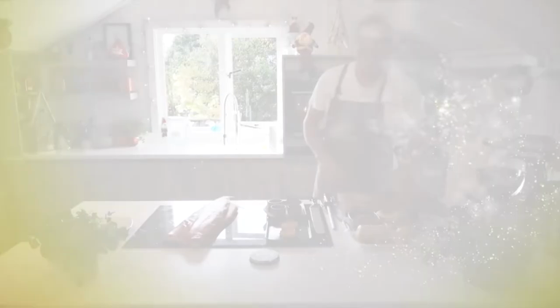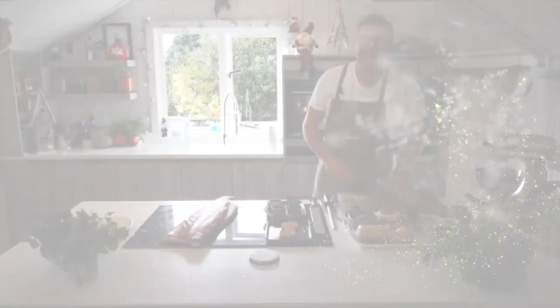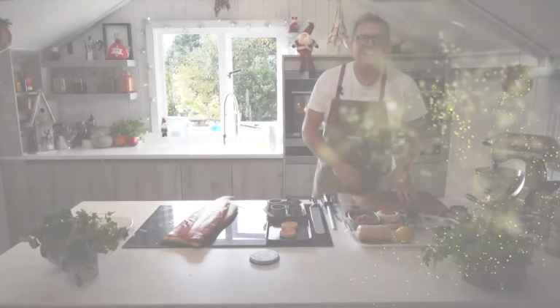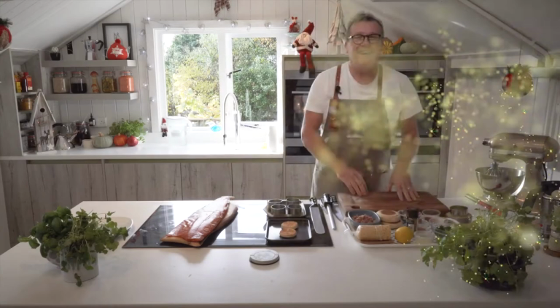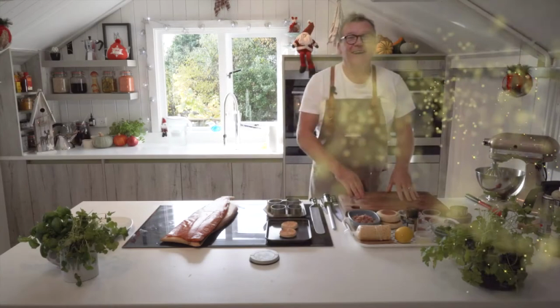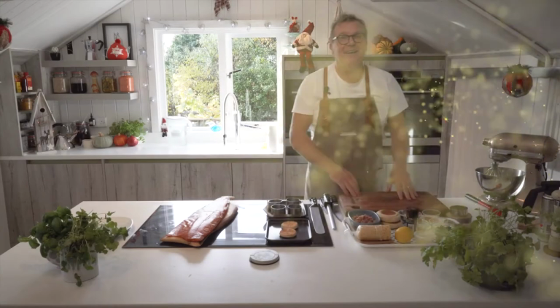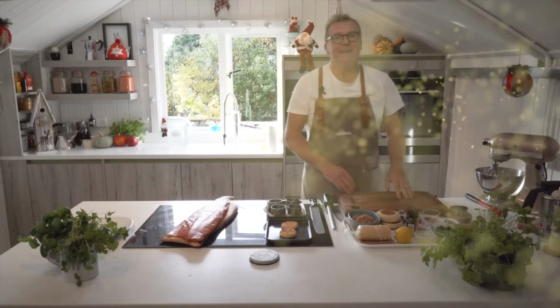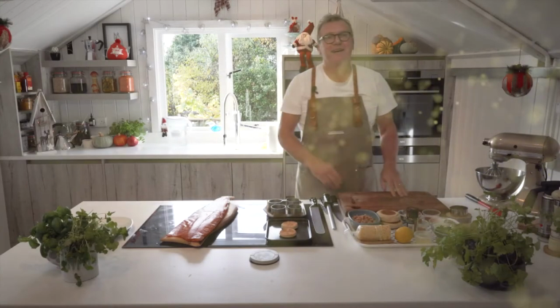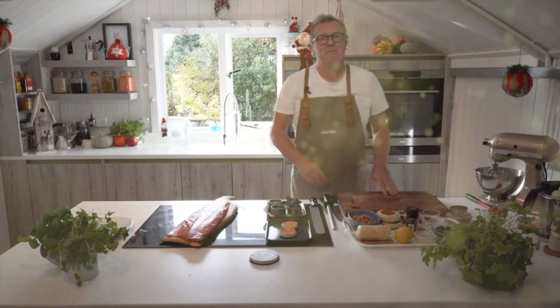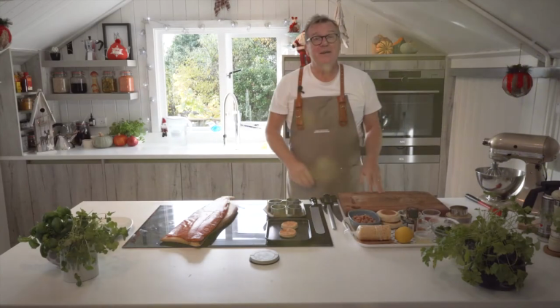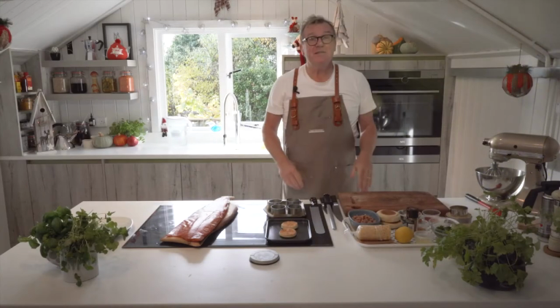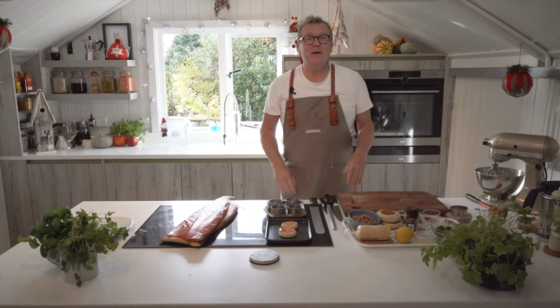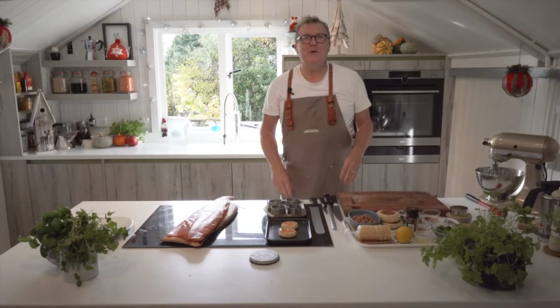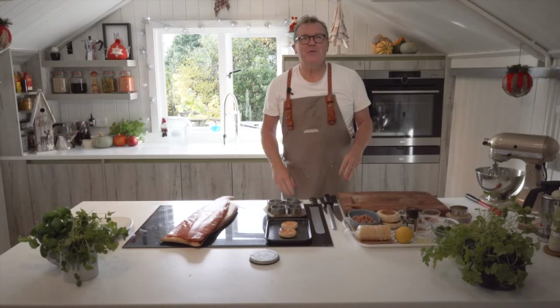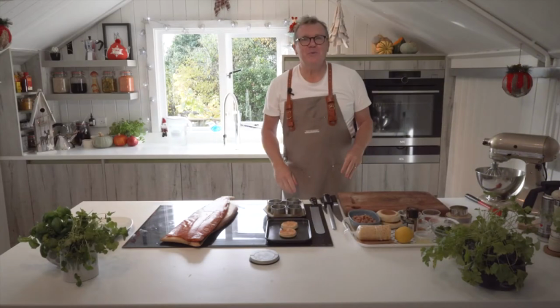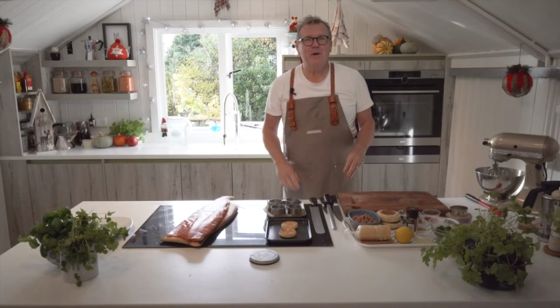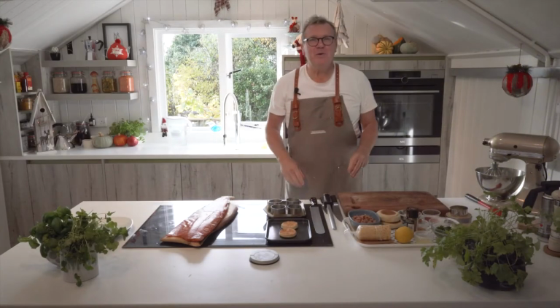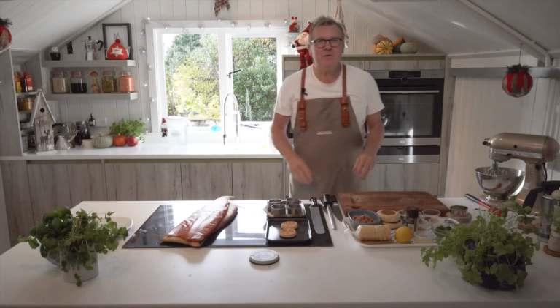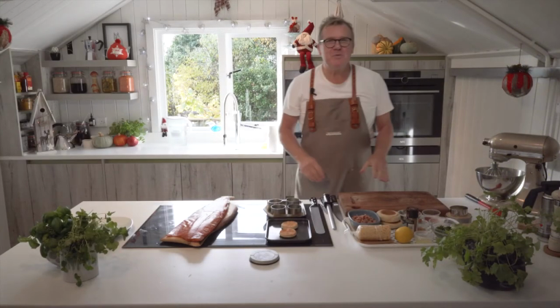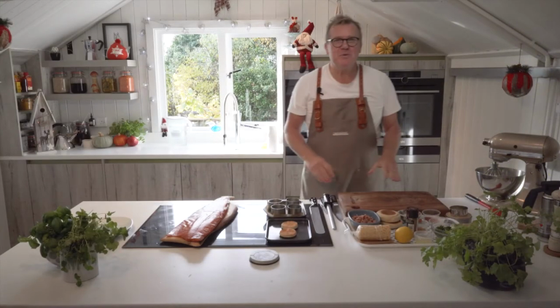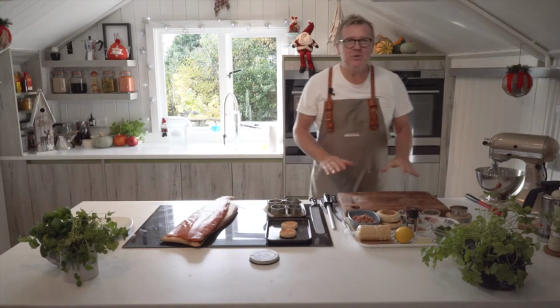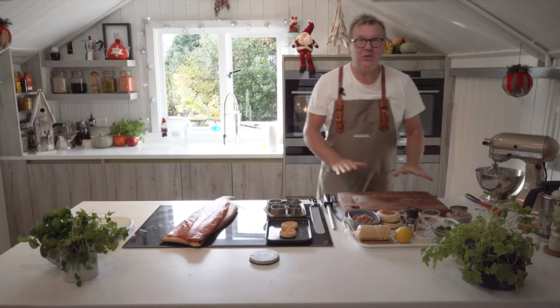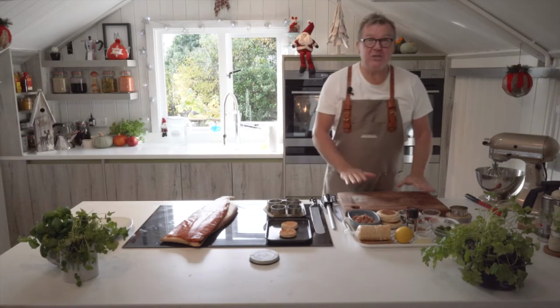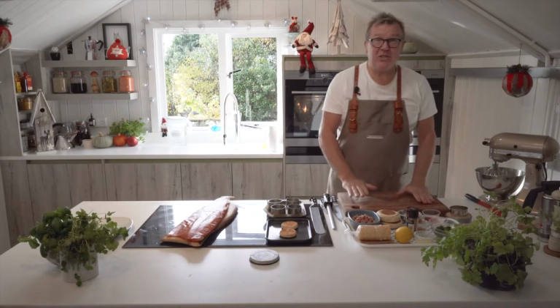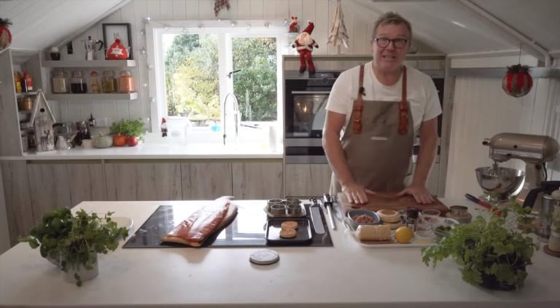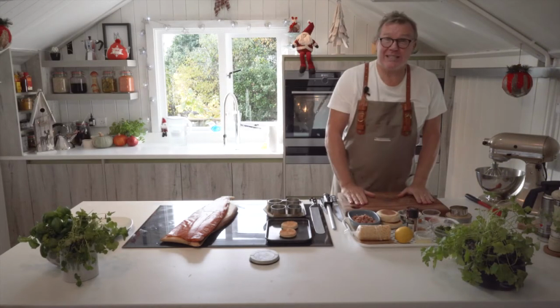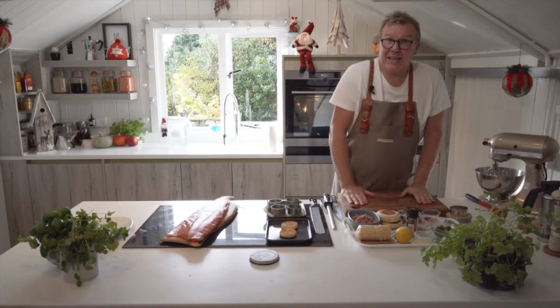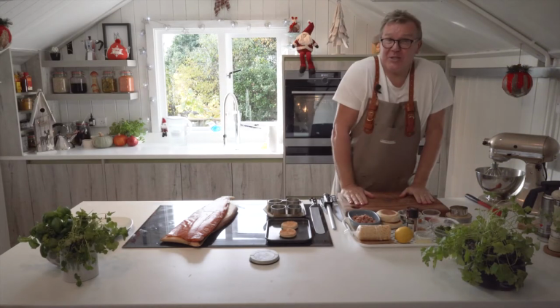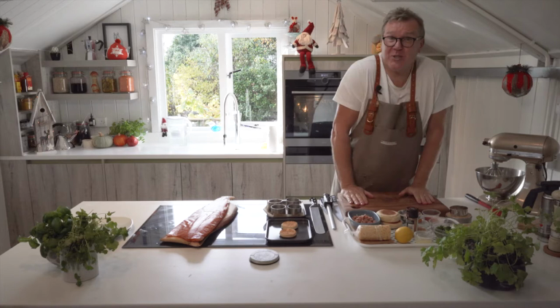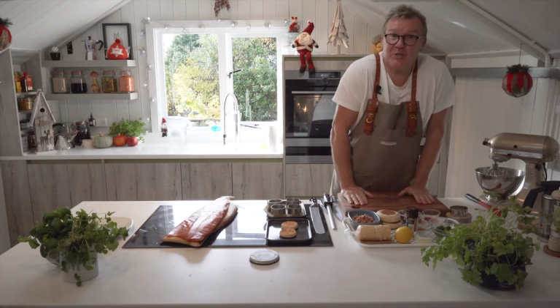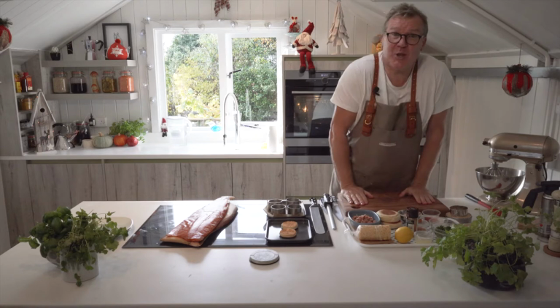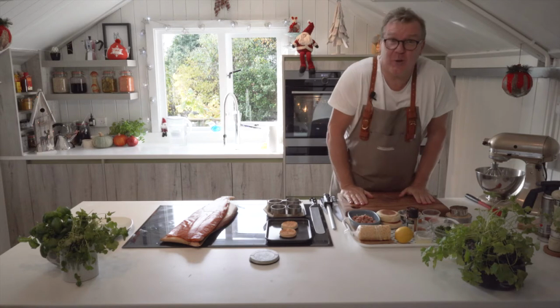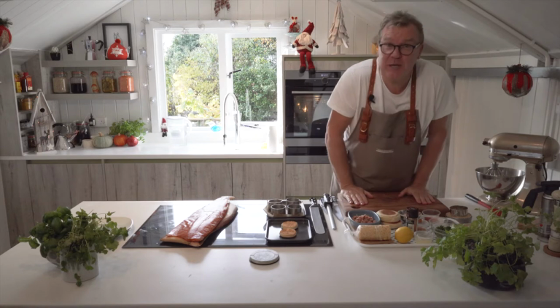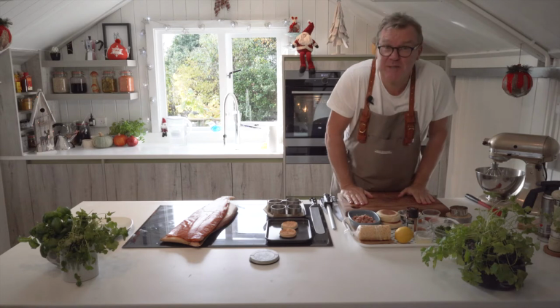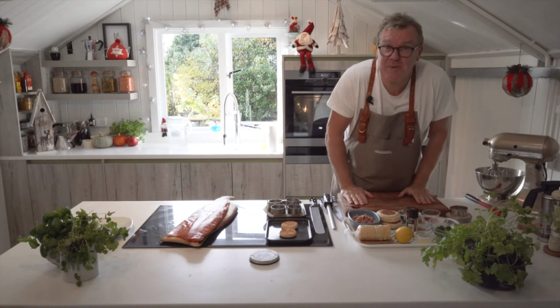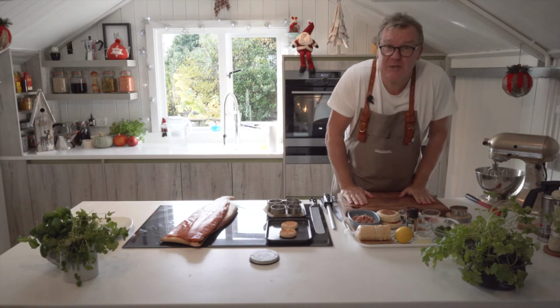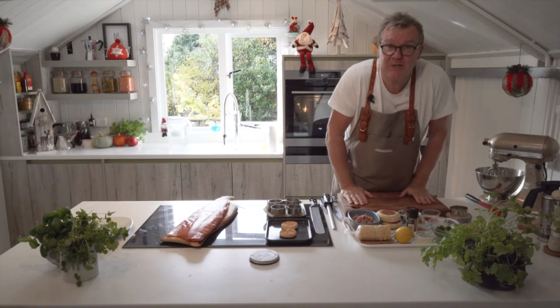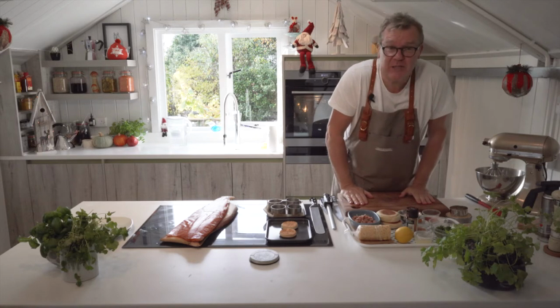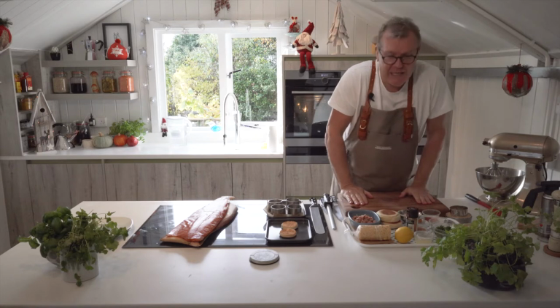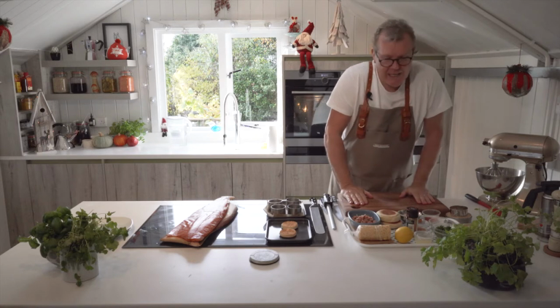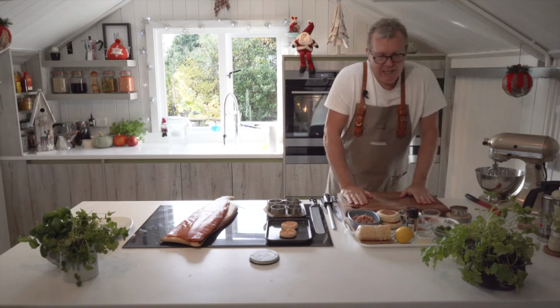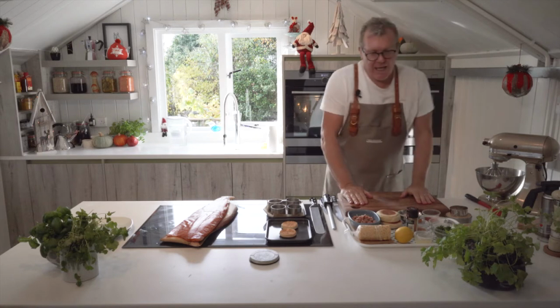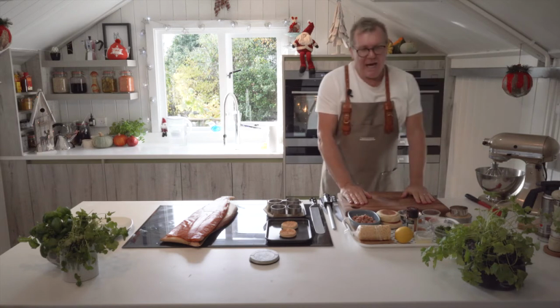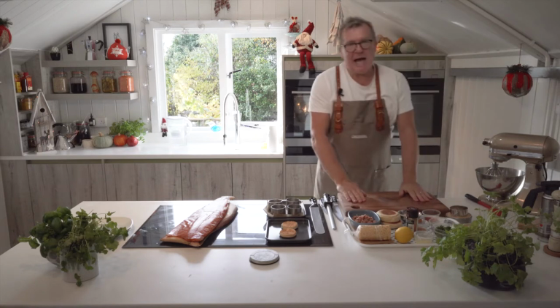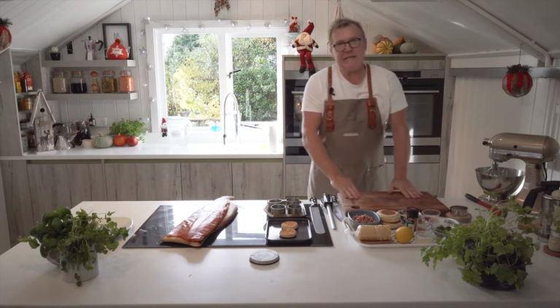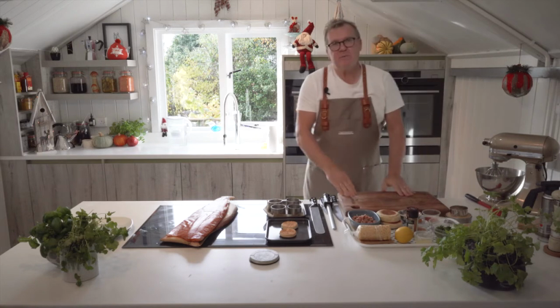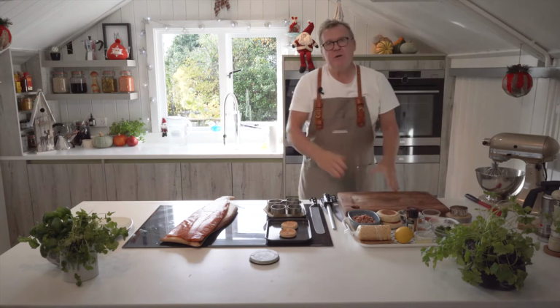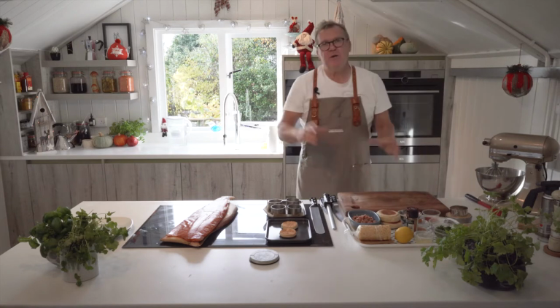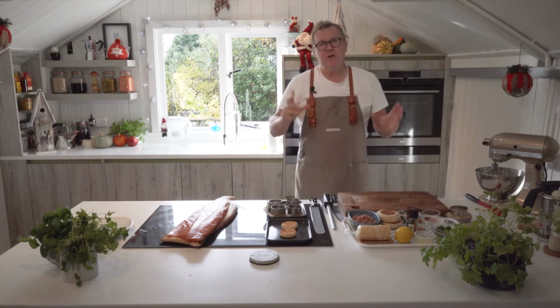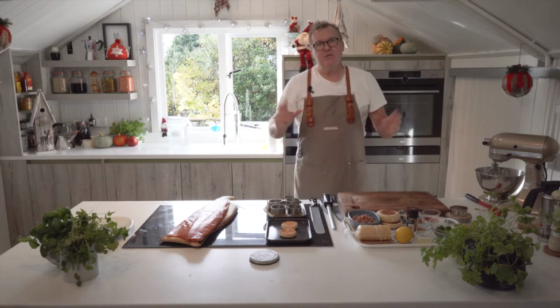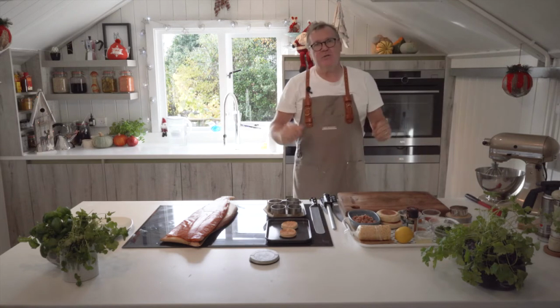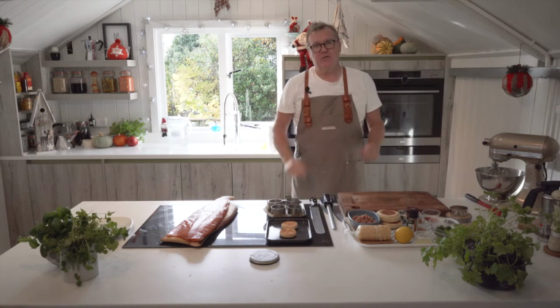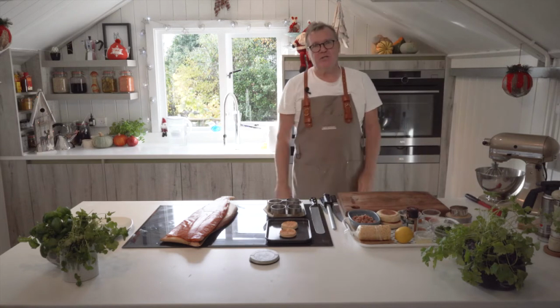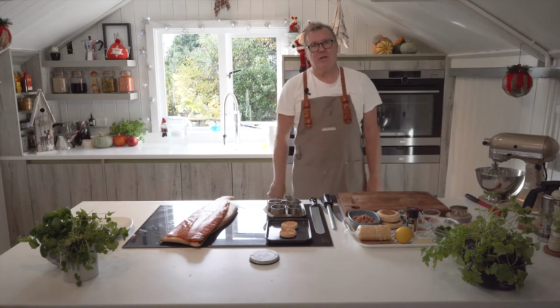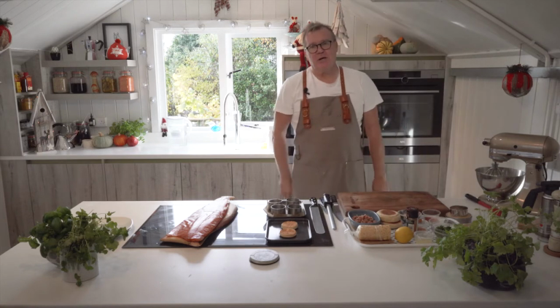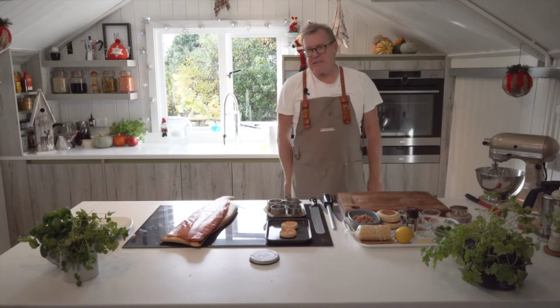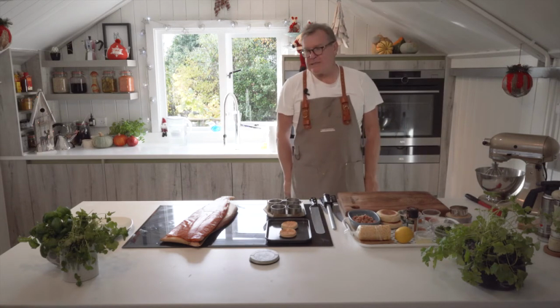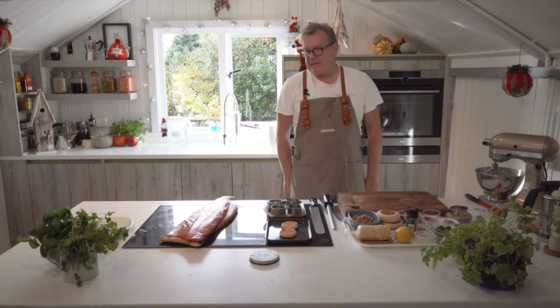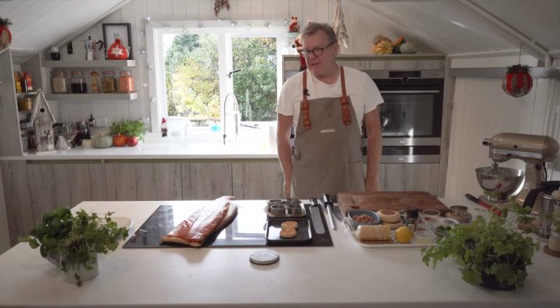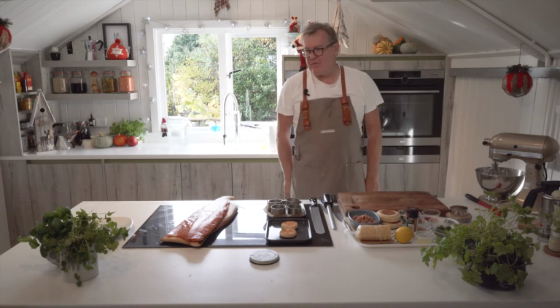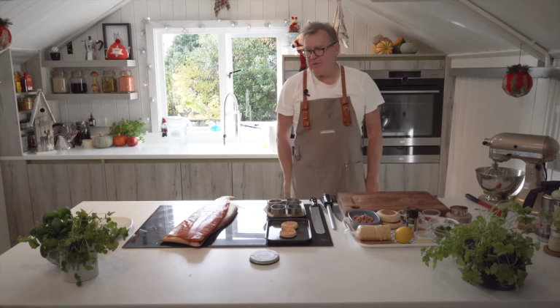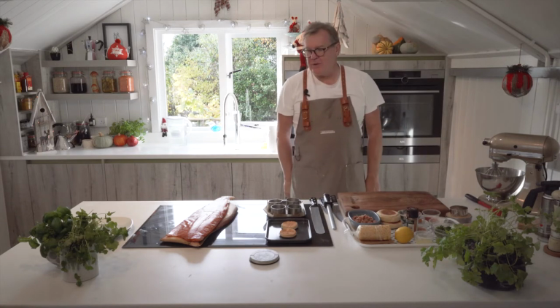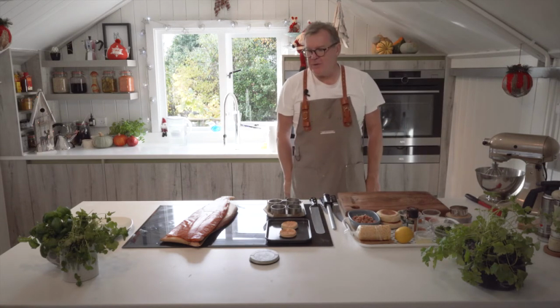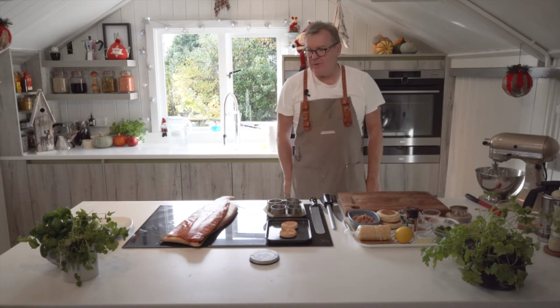Hi, I'm Nigel Howarth and welcome to another Shed Sessions Christmas. We're going to do the starter today for you.